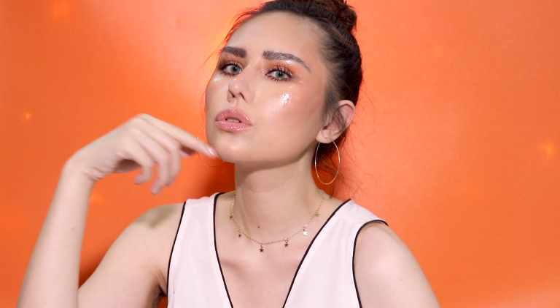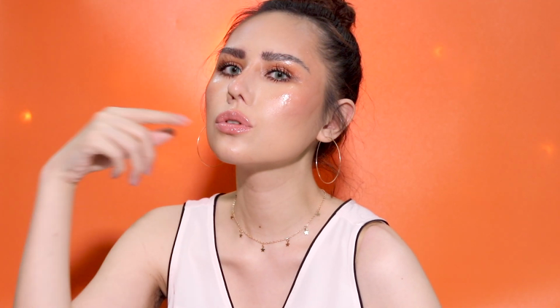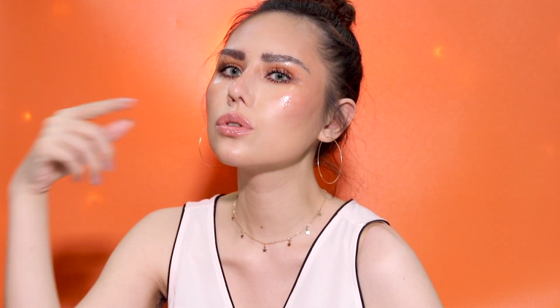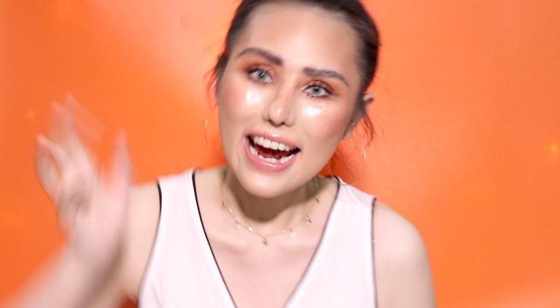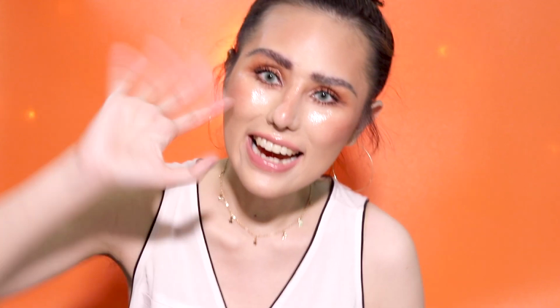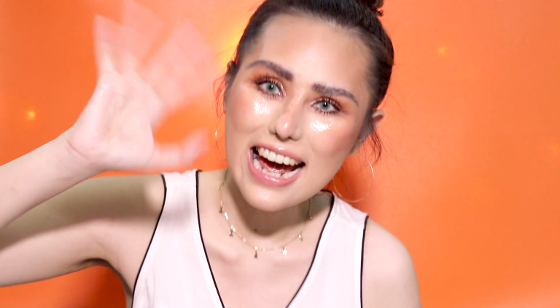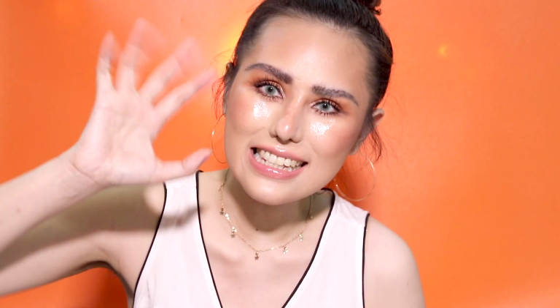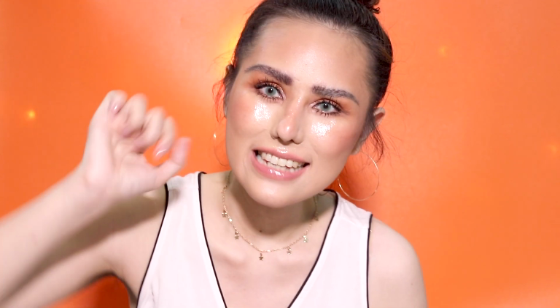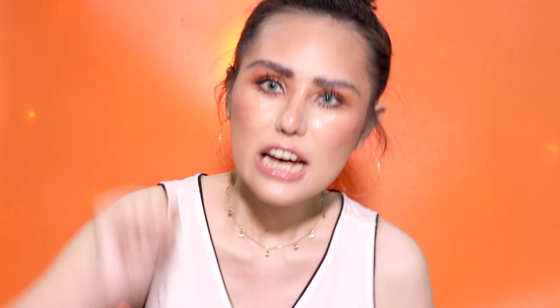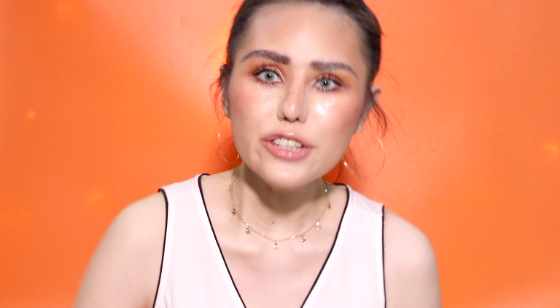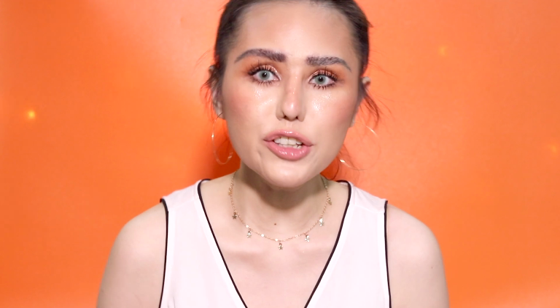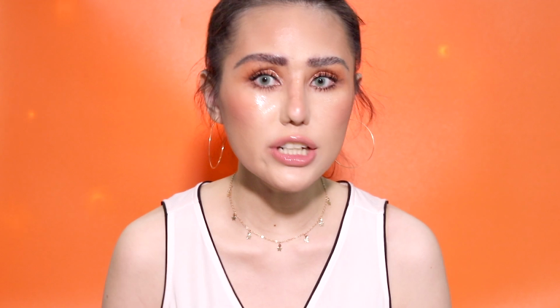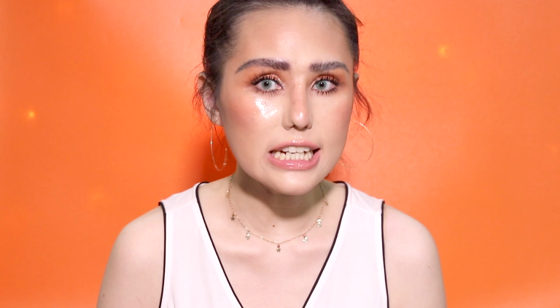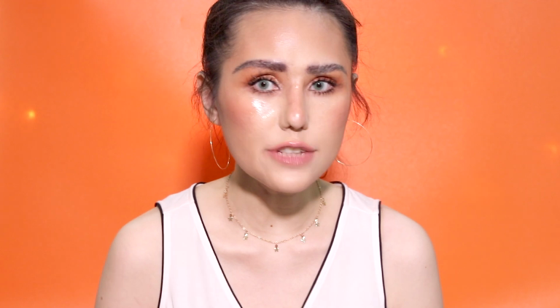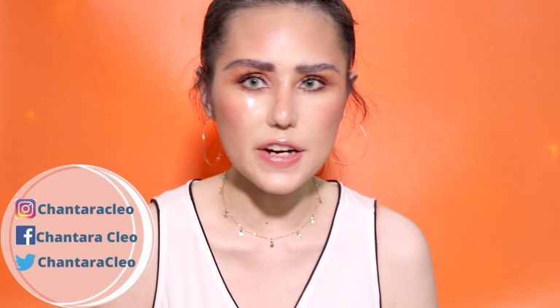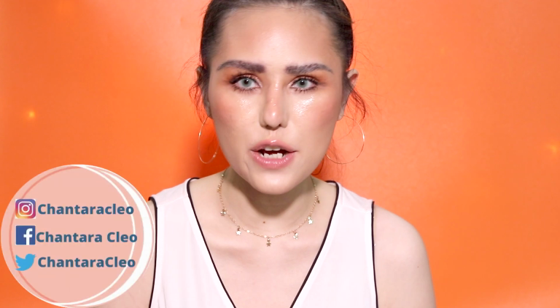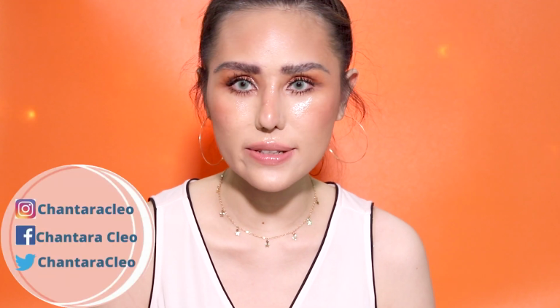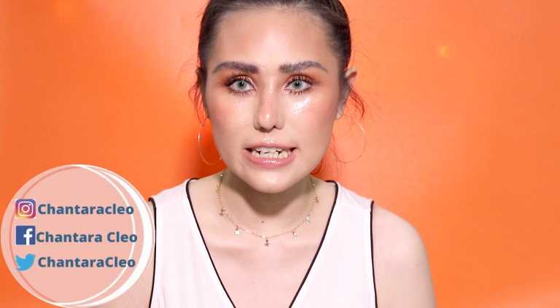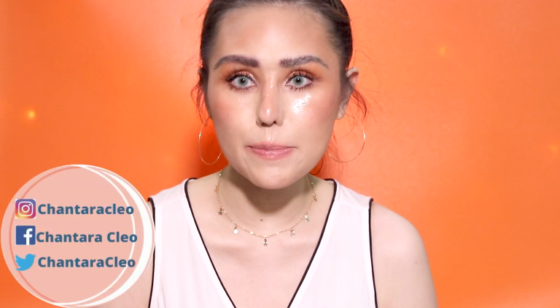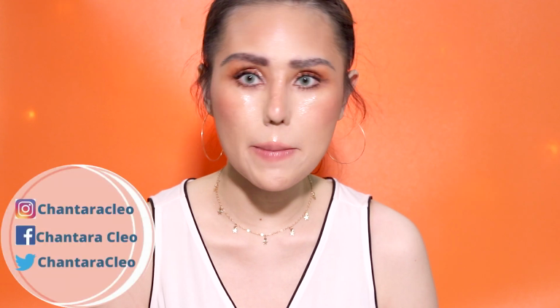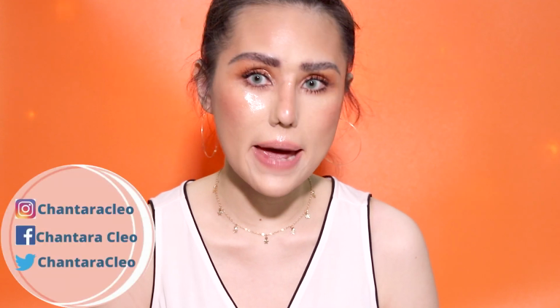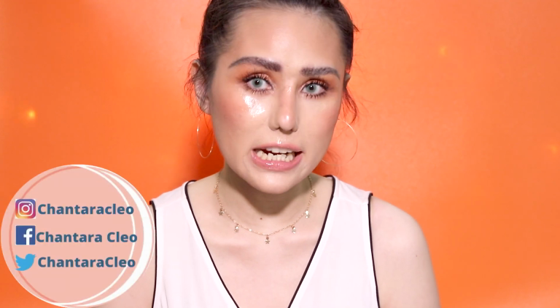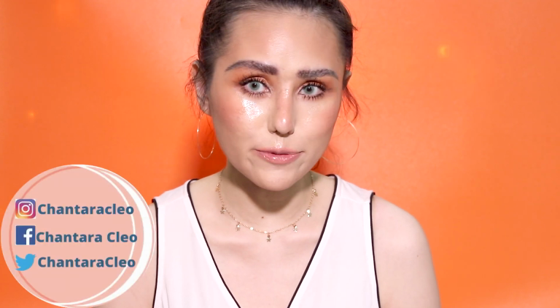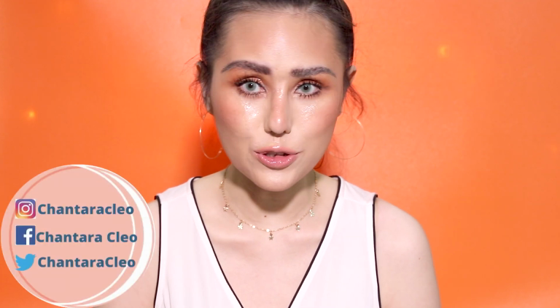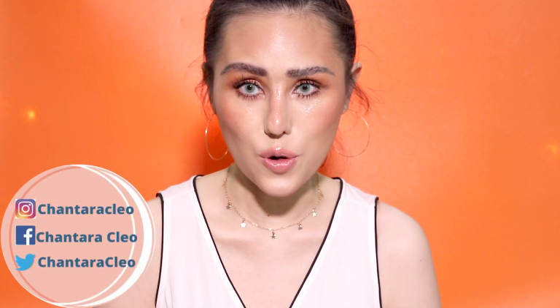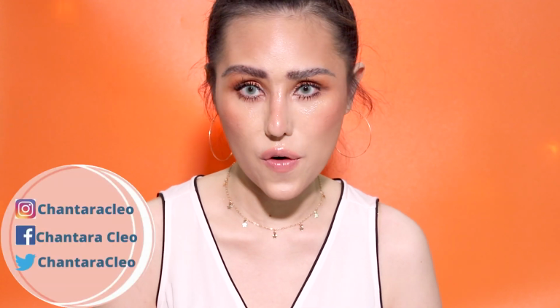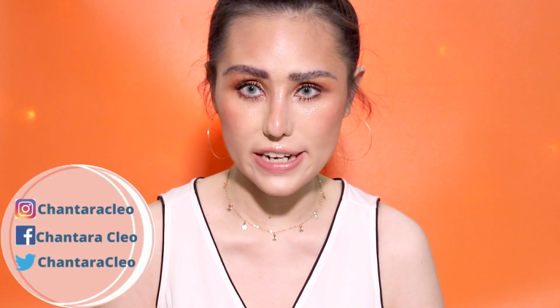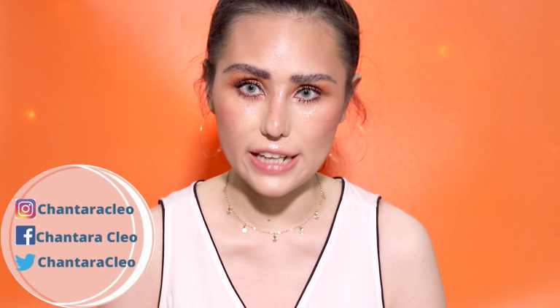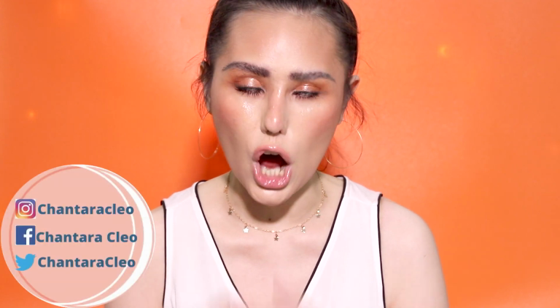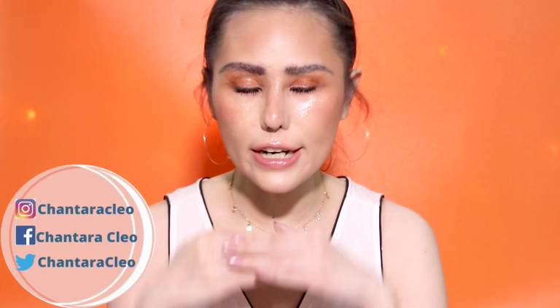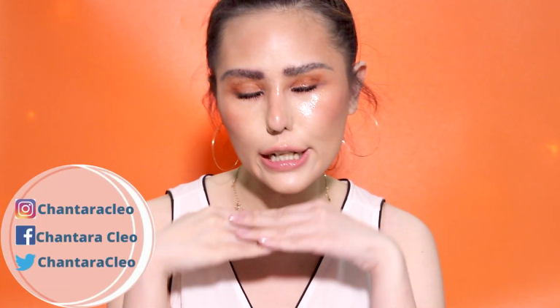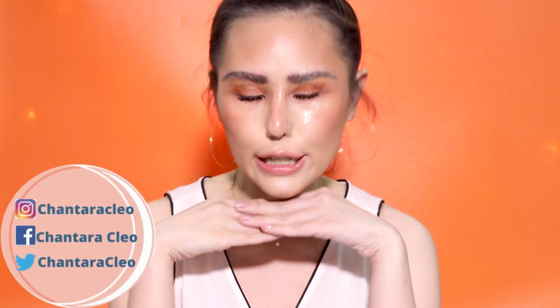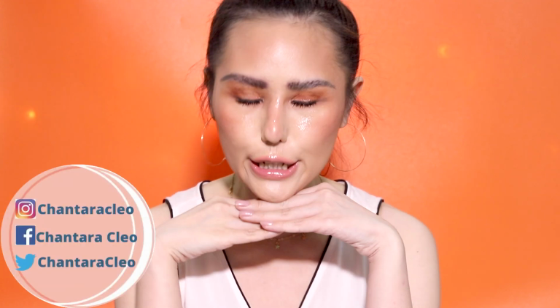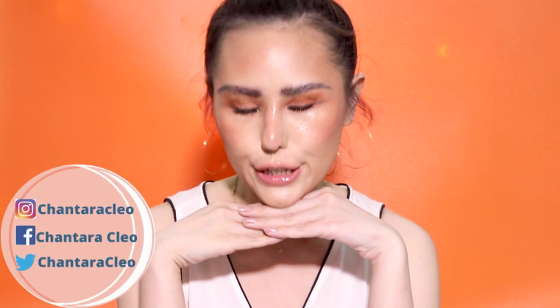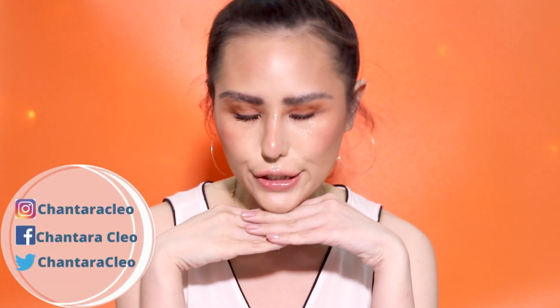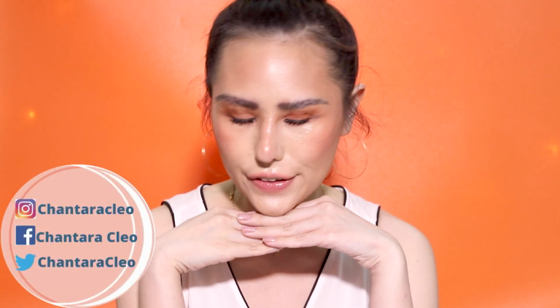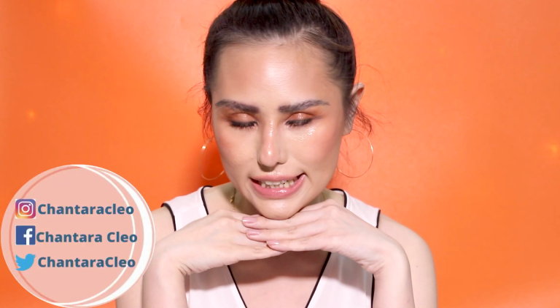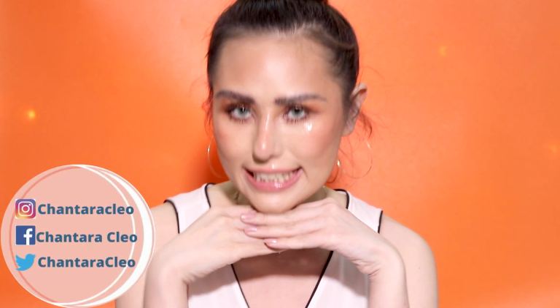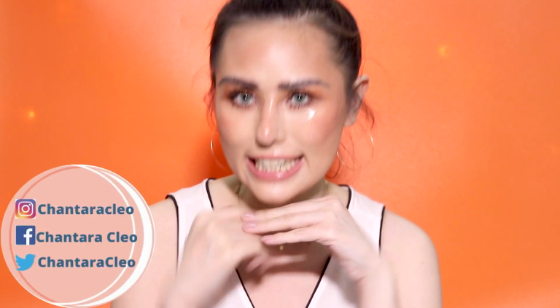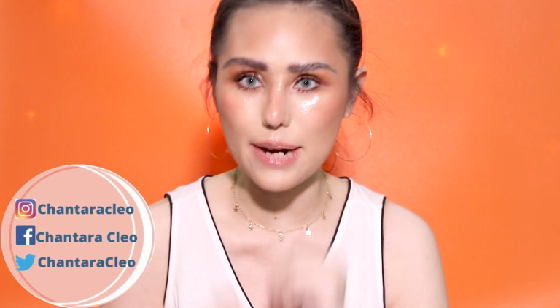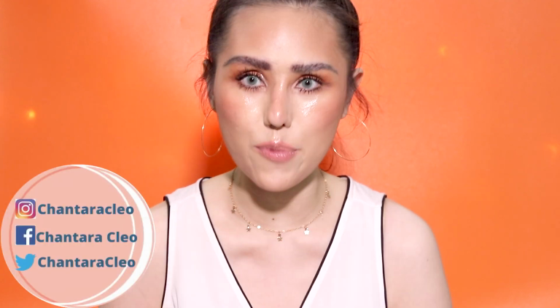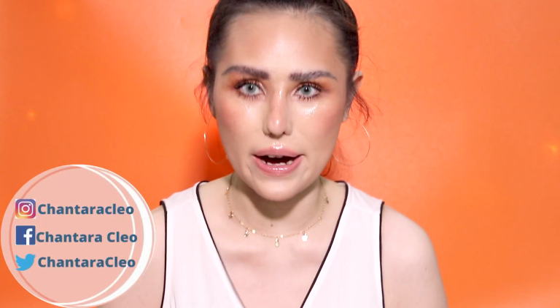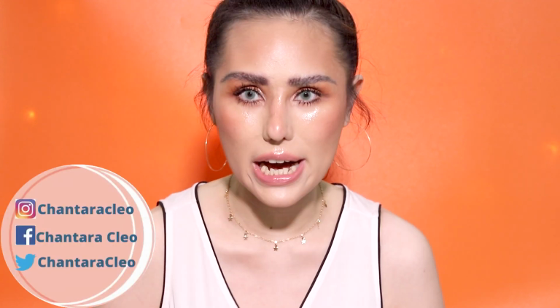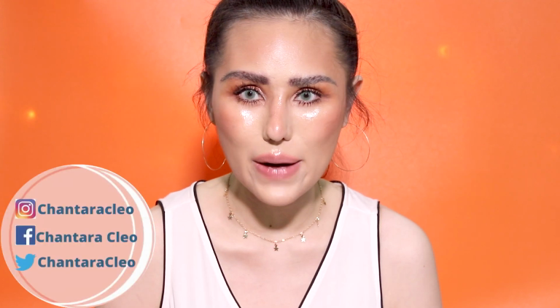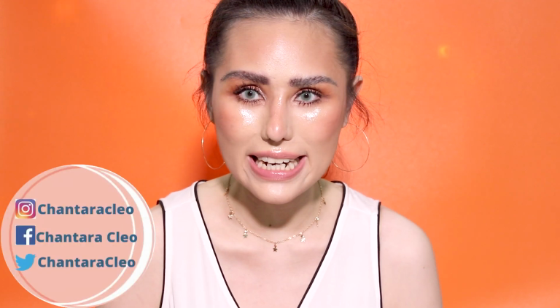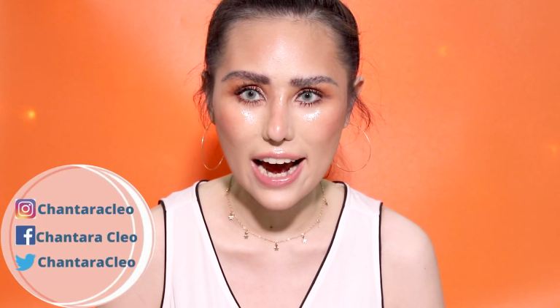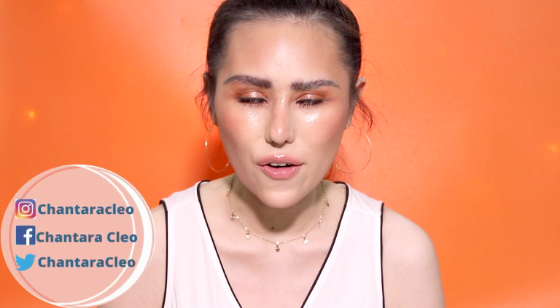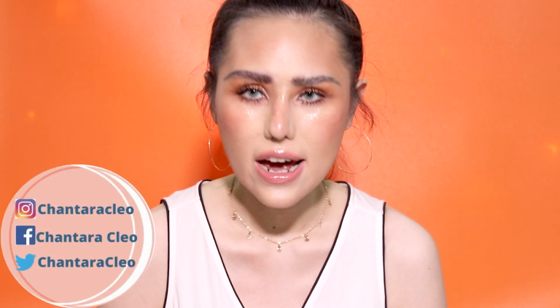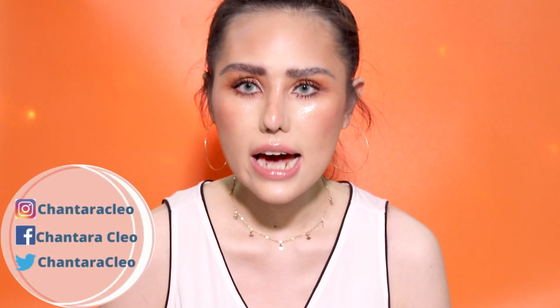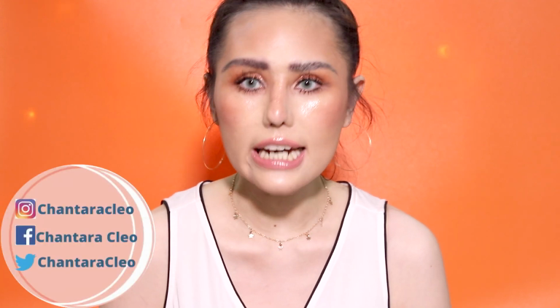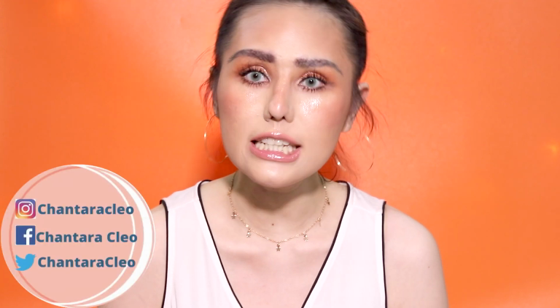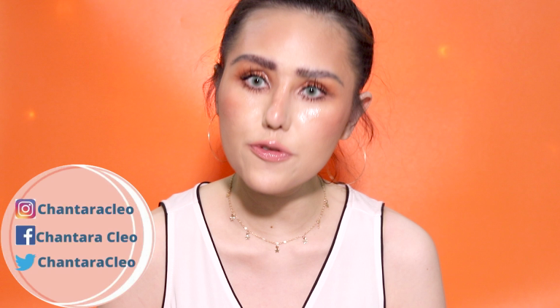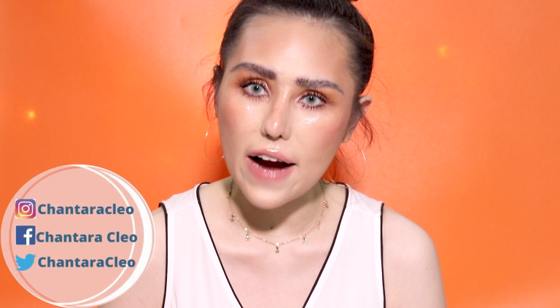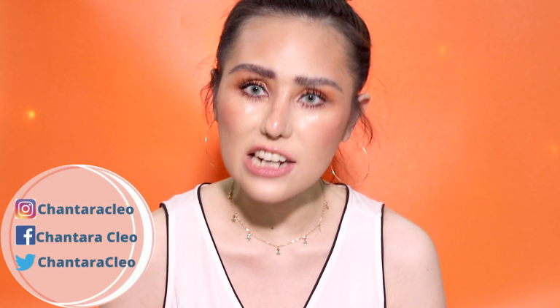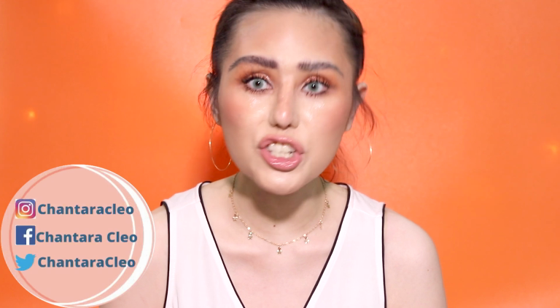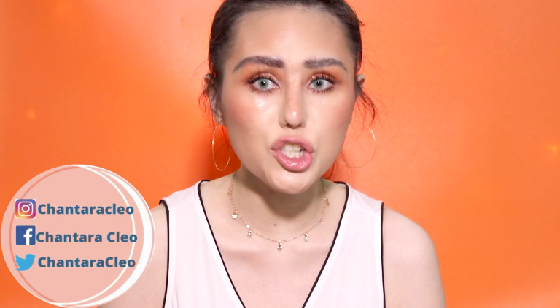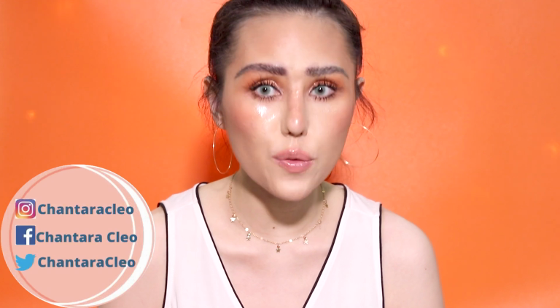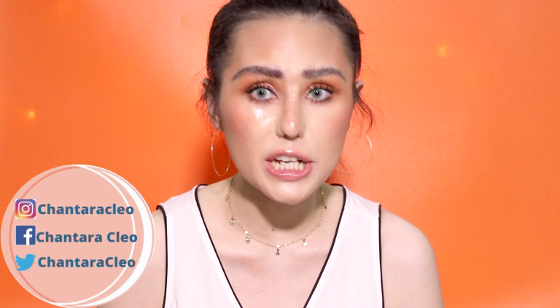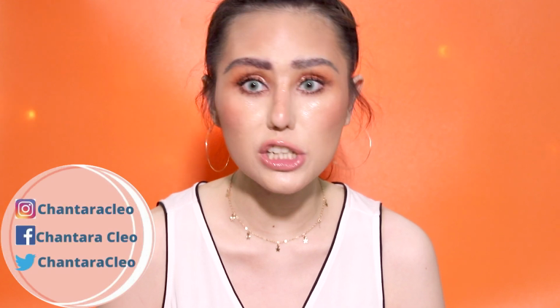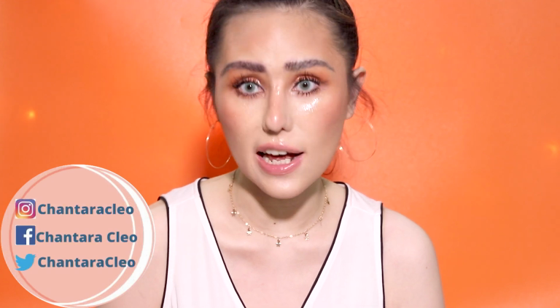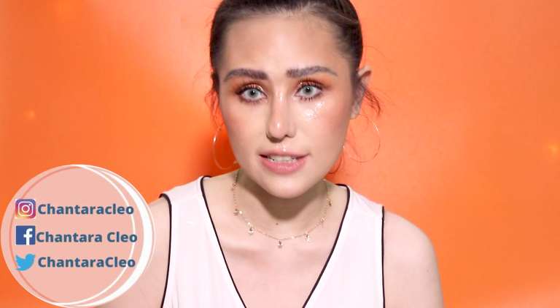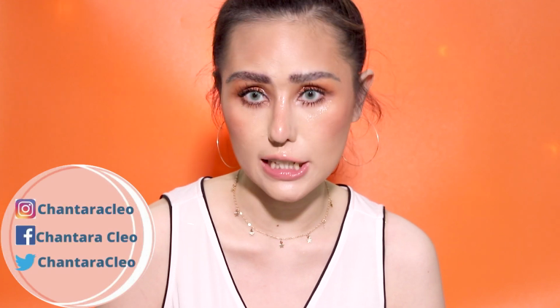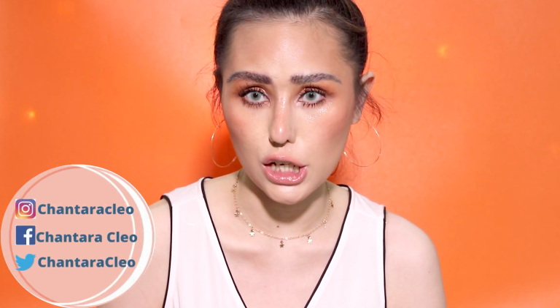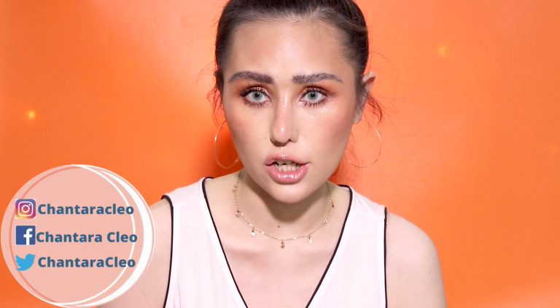Hey guys, so today's video is going to be a makeup tutorial on the look that I'm wearing right now. It's a fresh, dewy, glossy look.